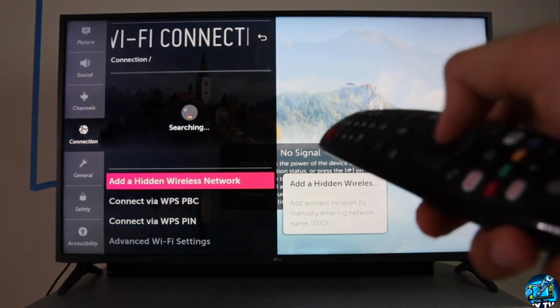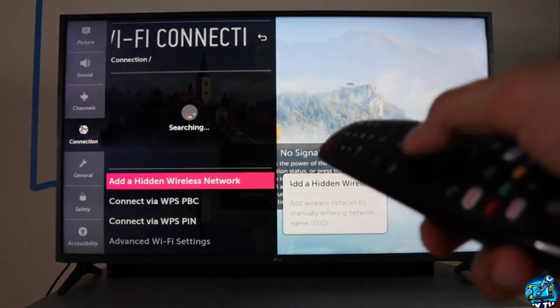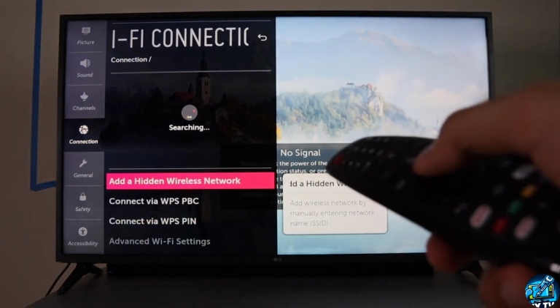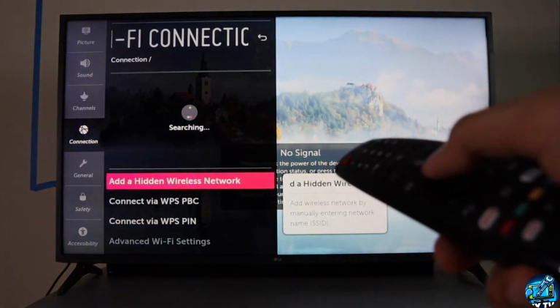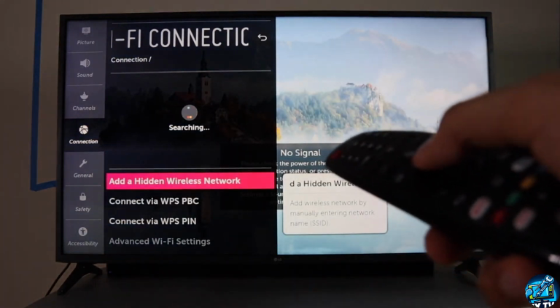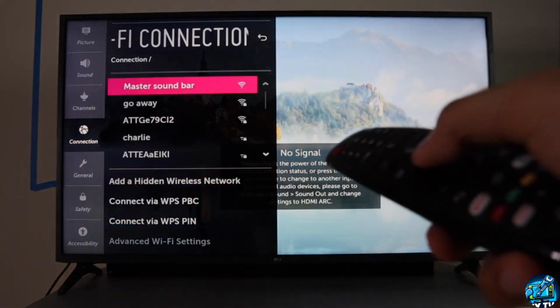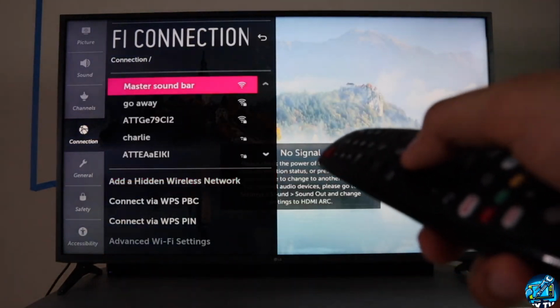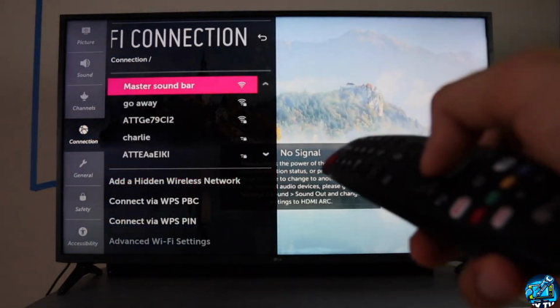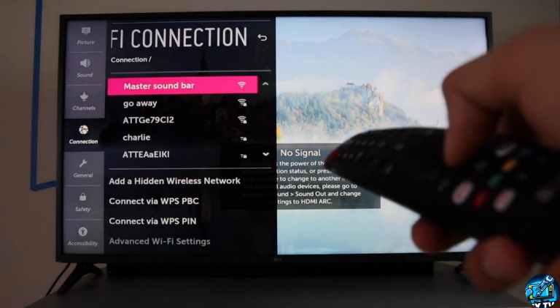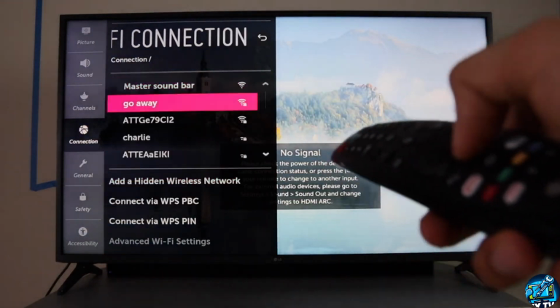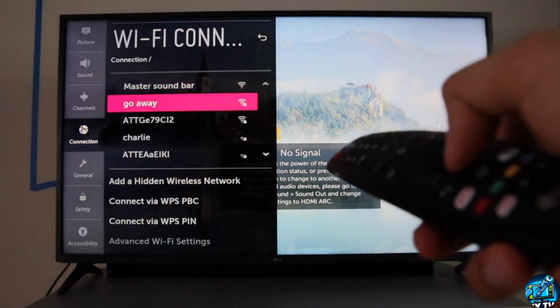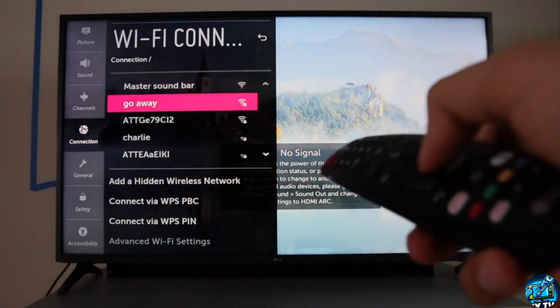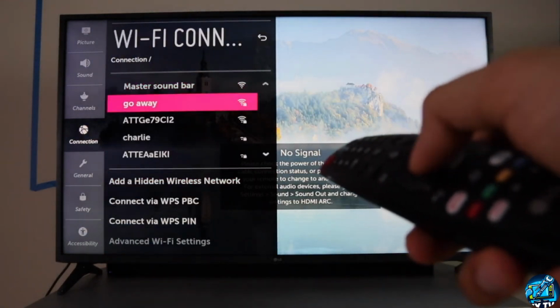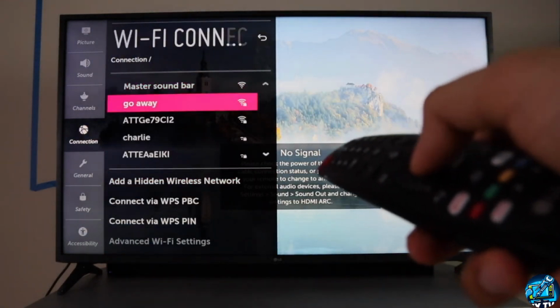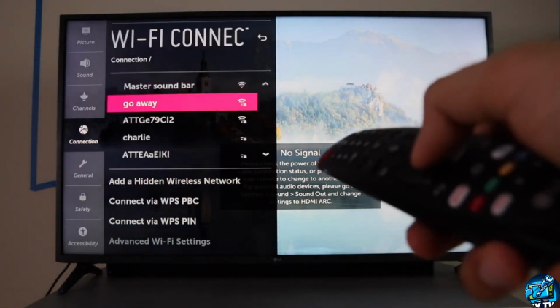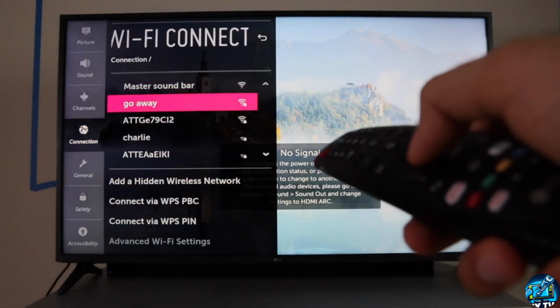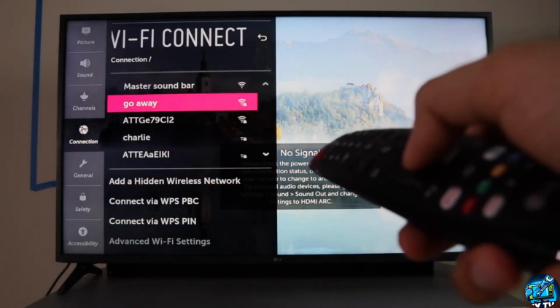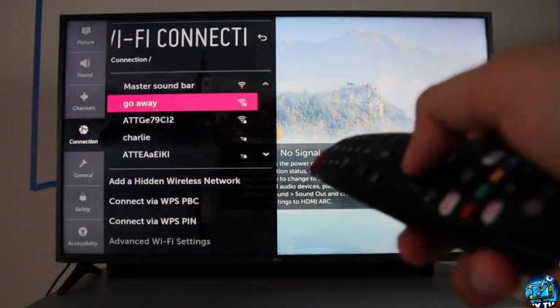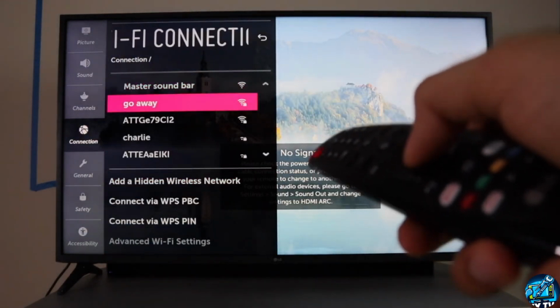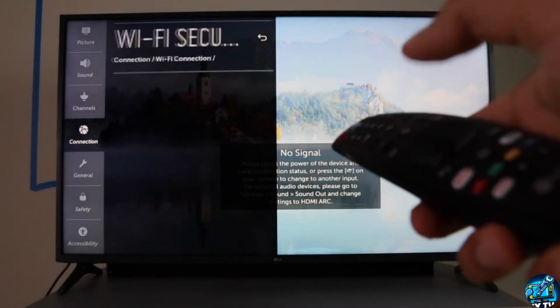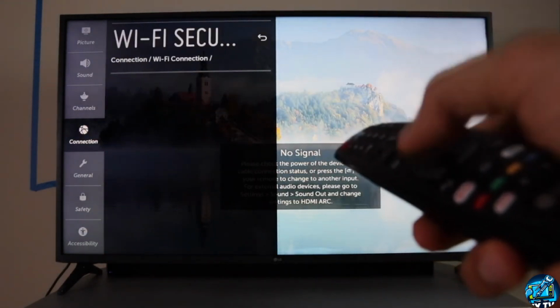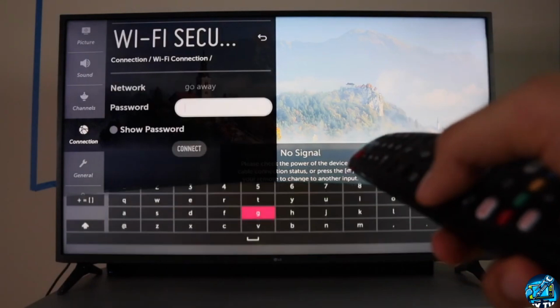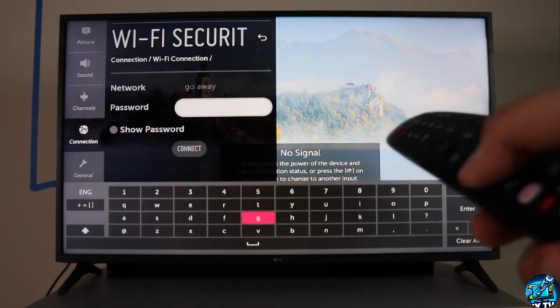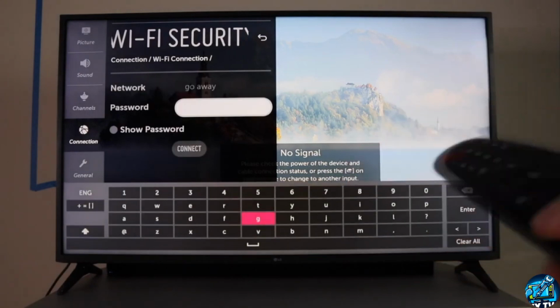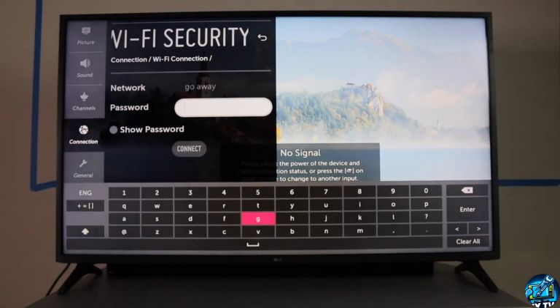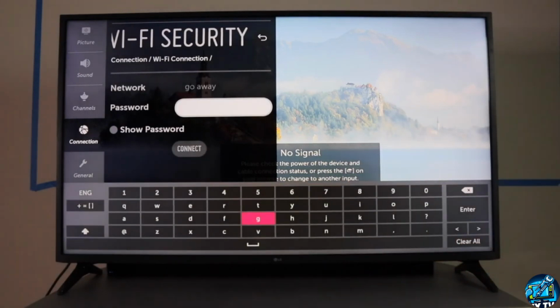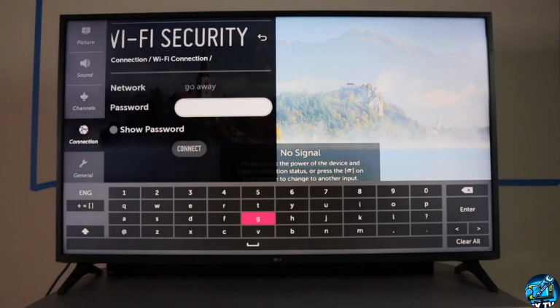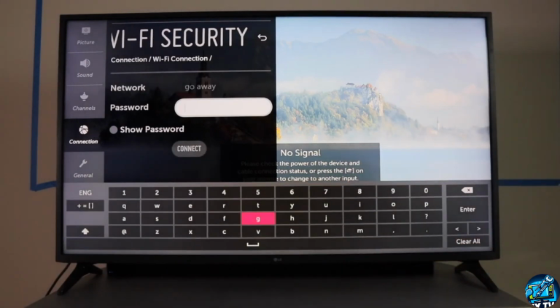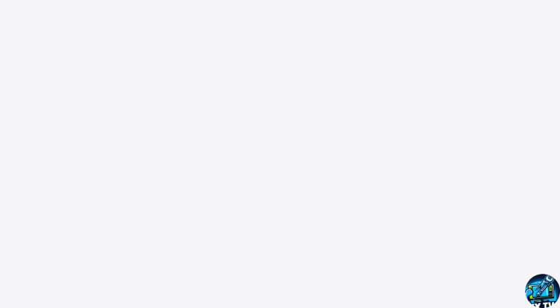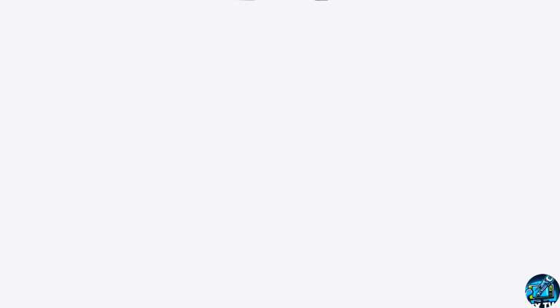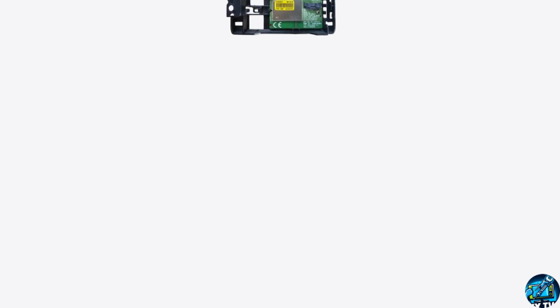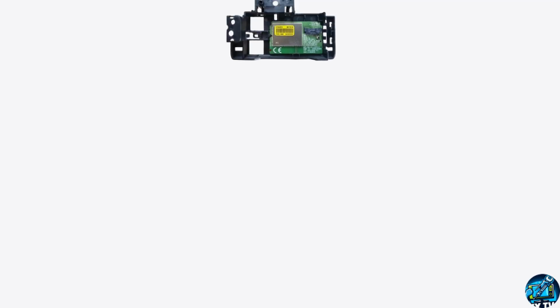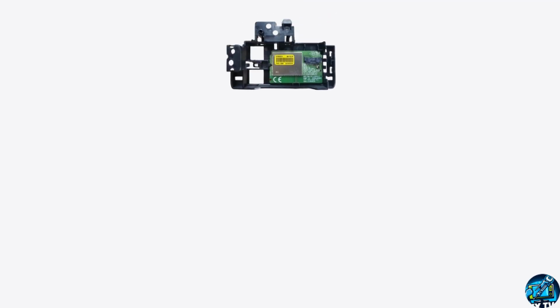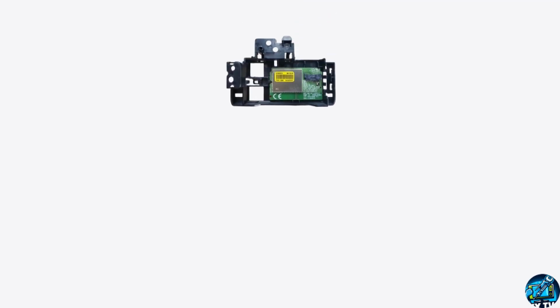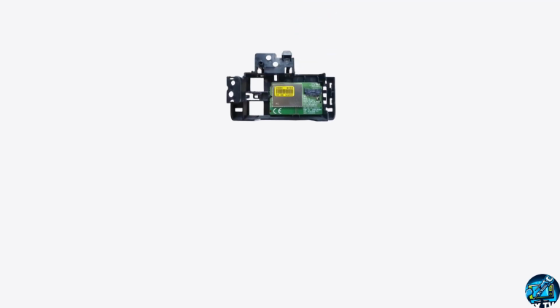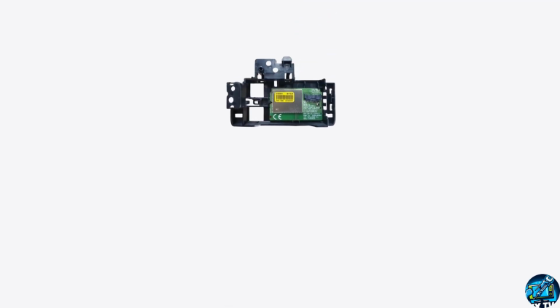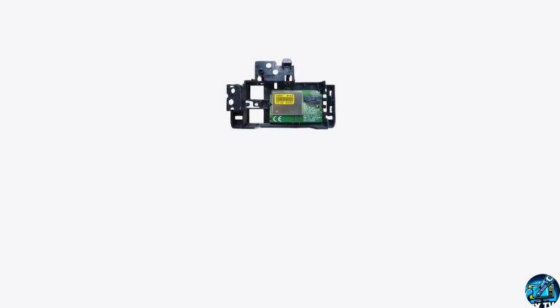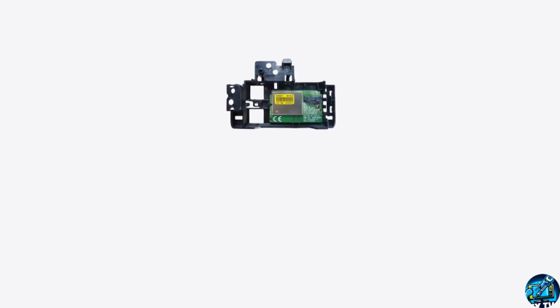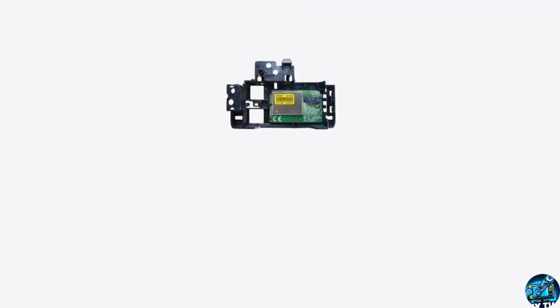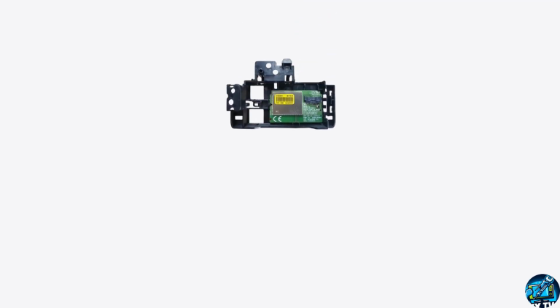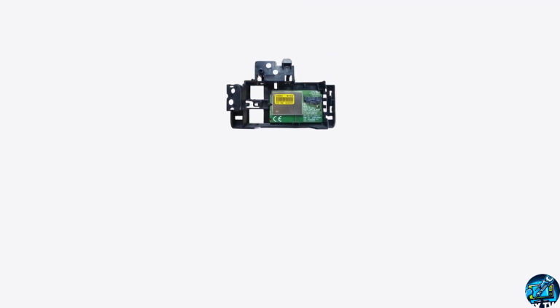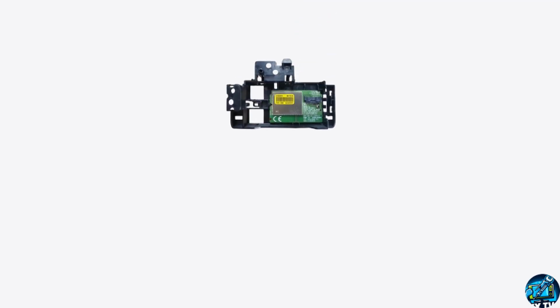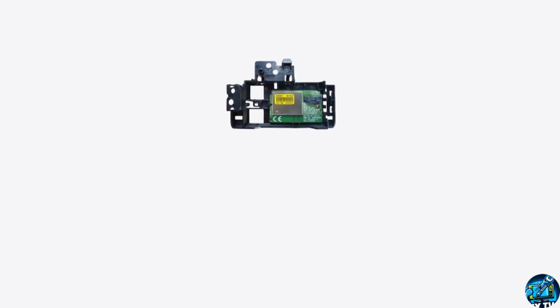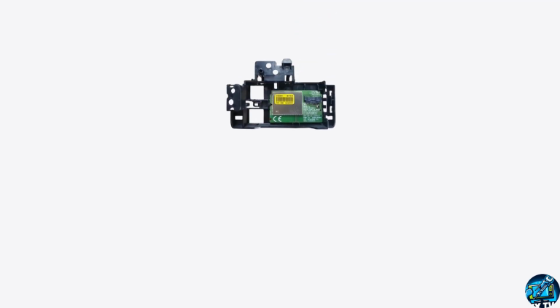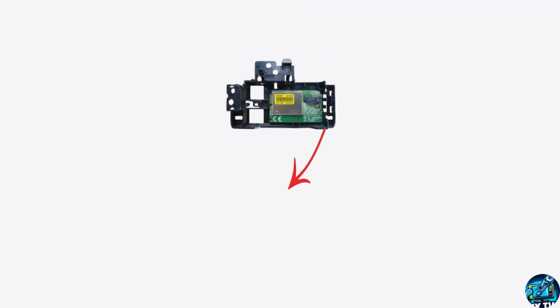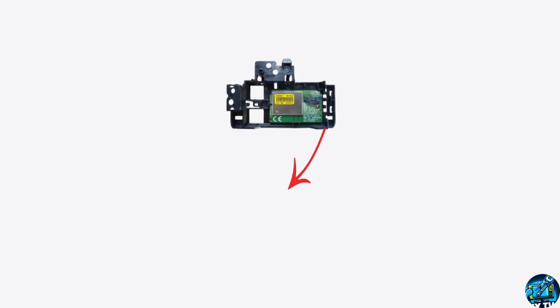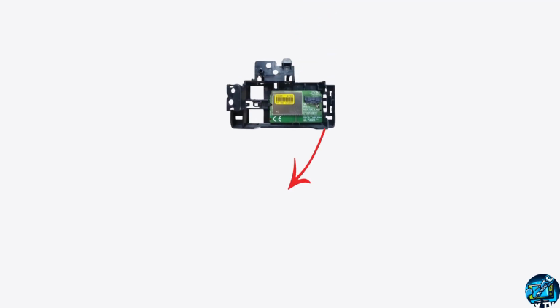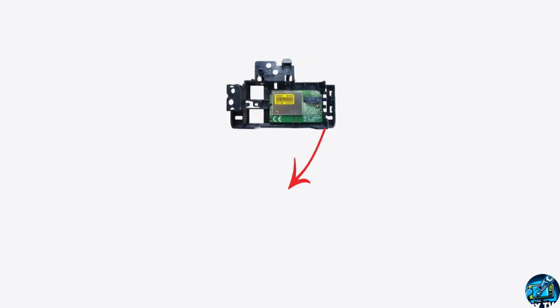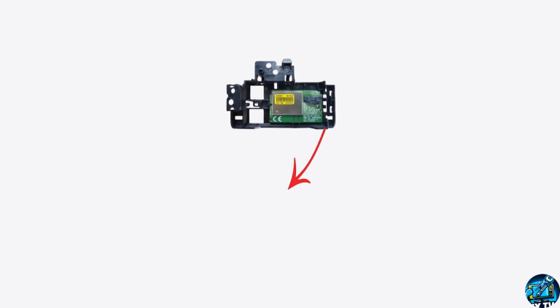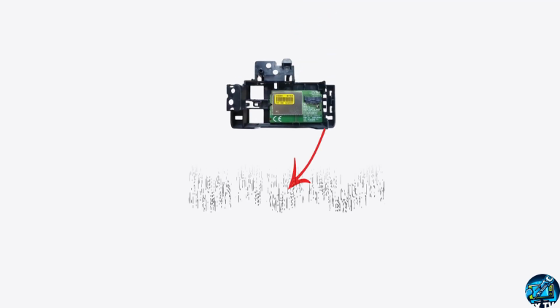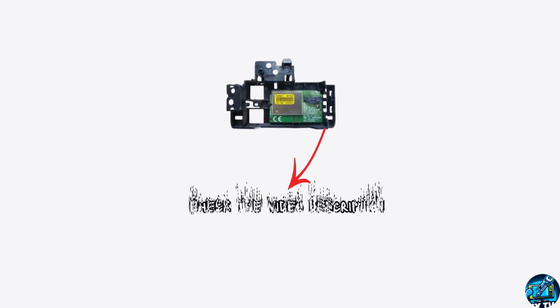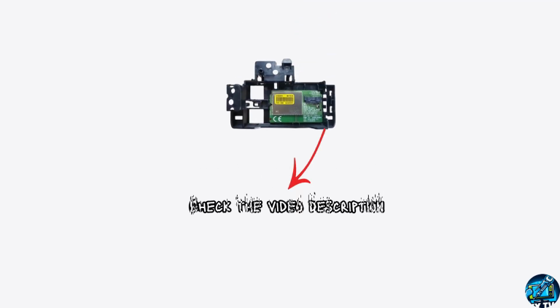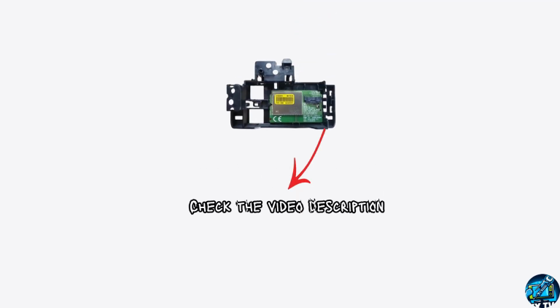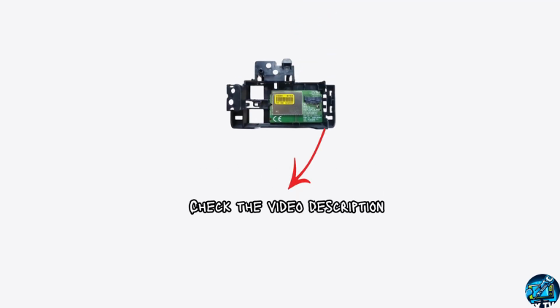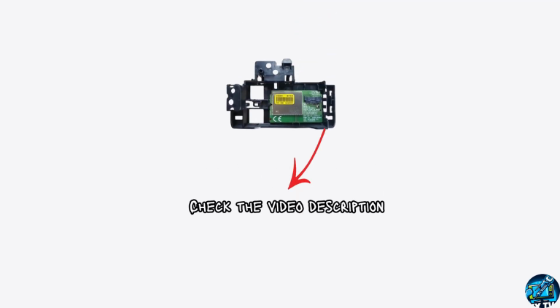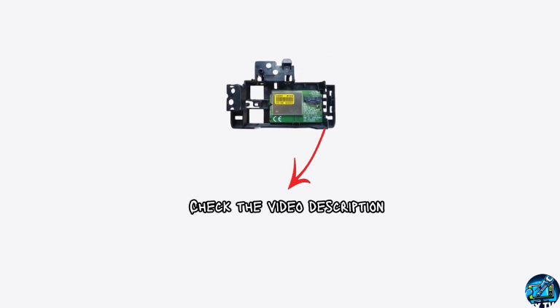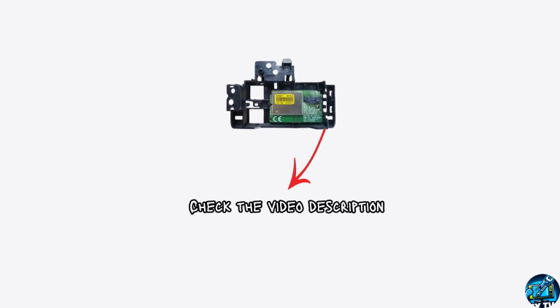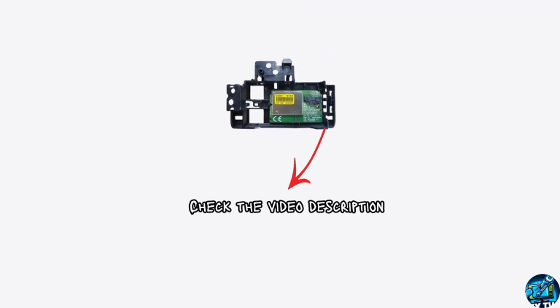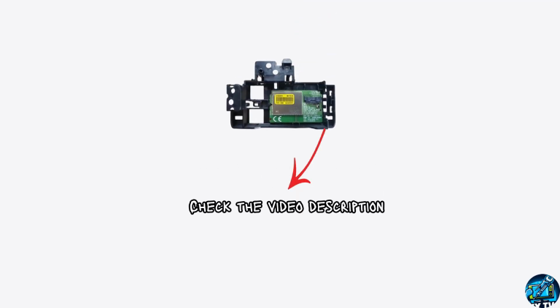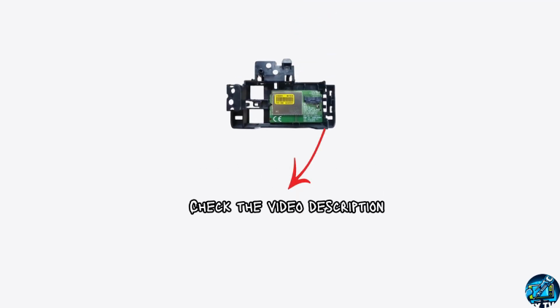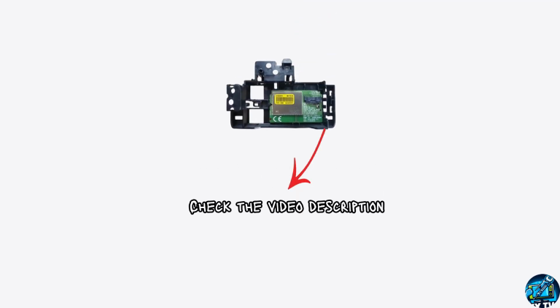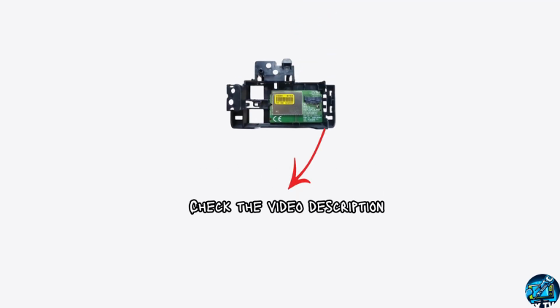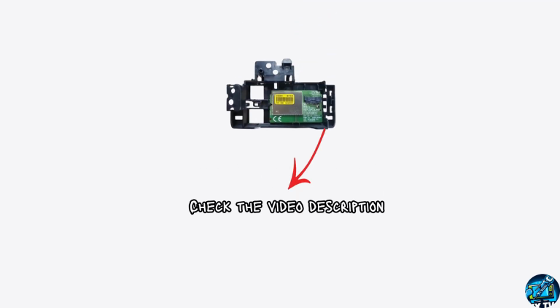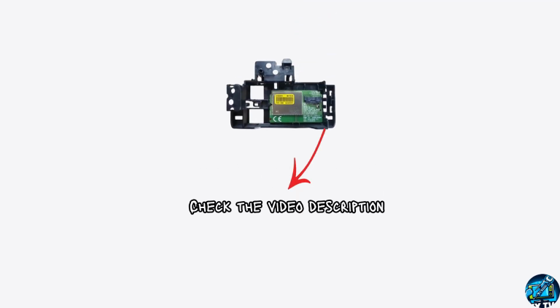If not, you have to replace the Wi-Fi module. I will give you some Wi-Fi module links in the video description. You can check those out.